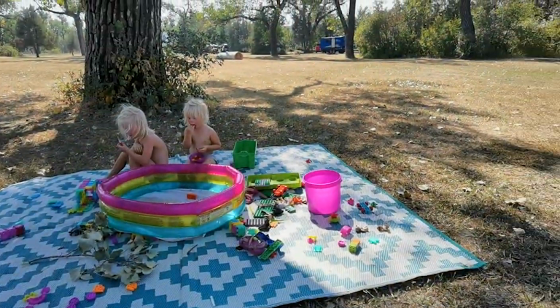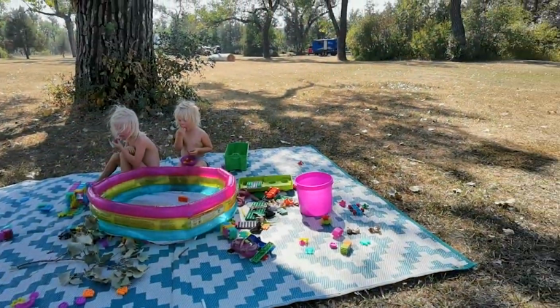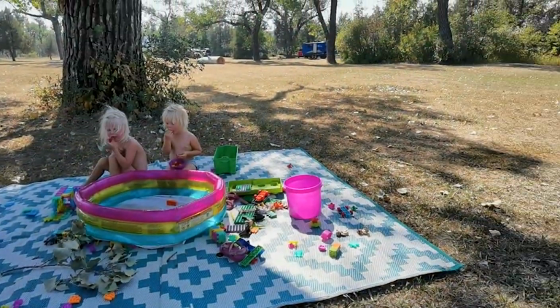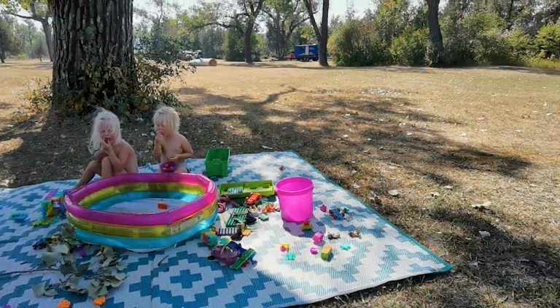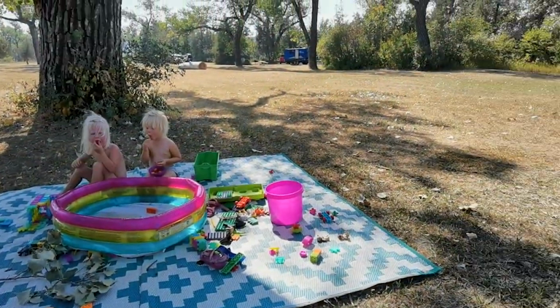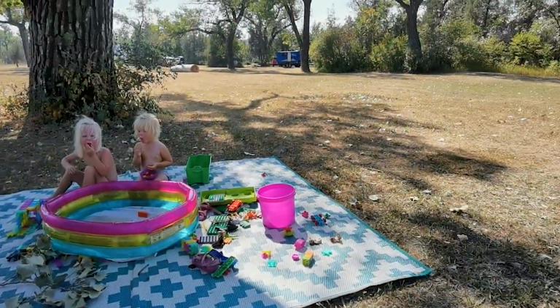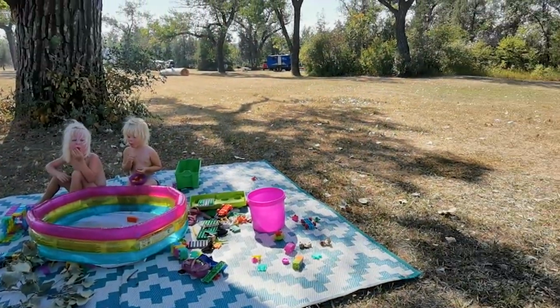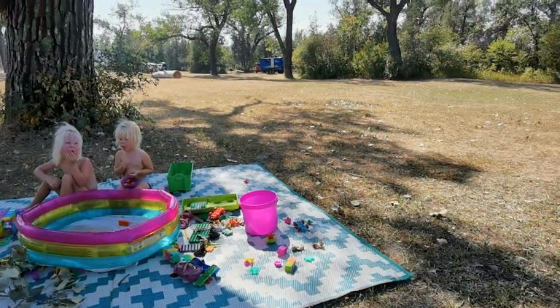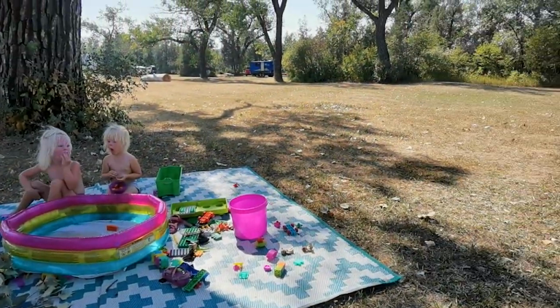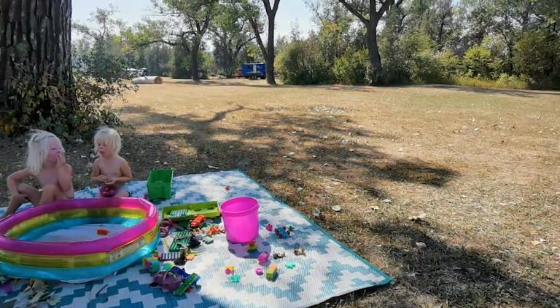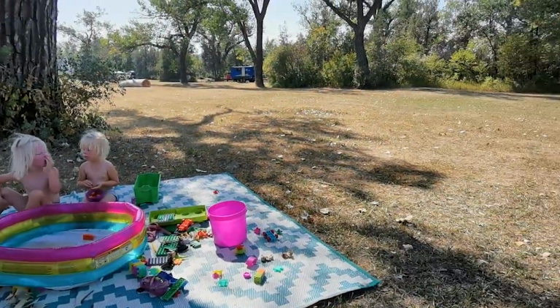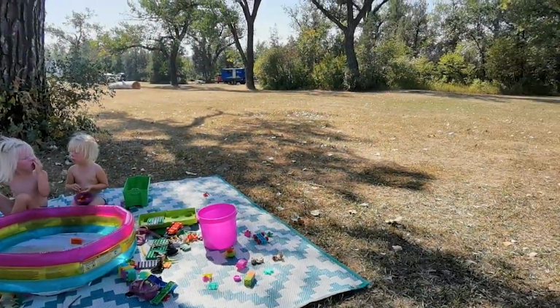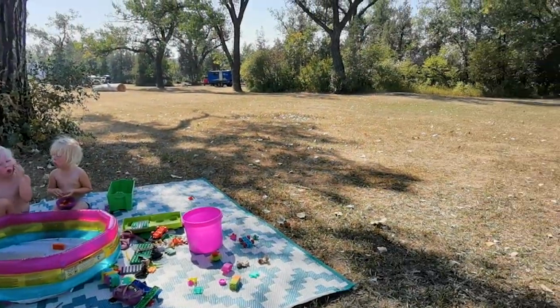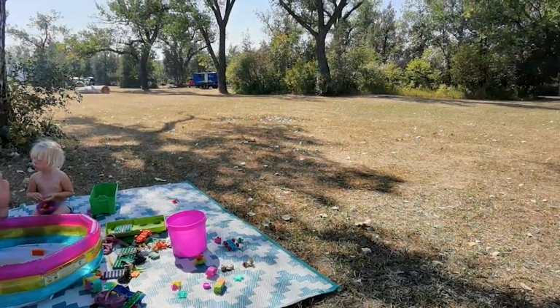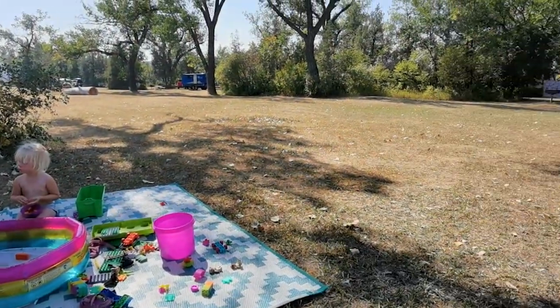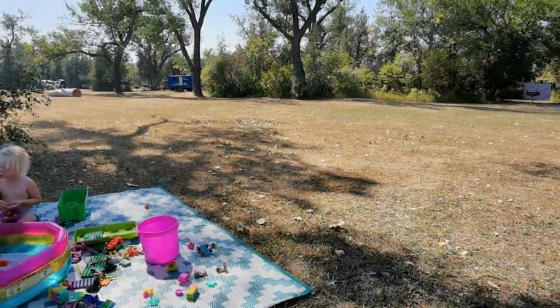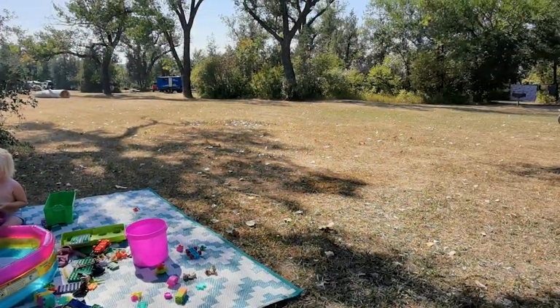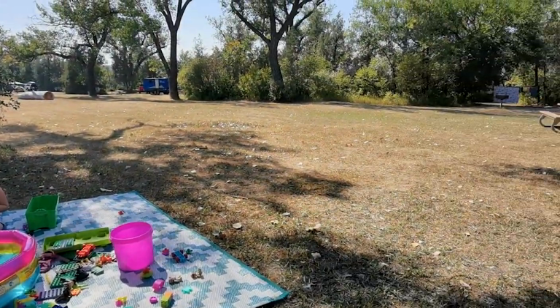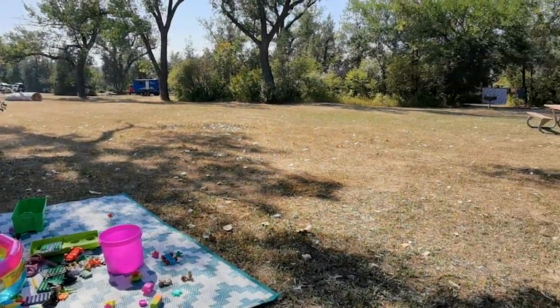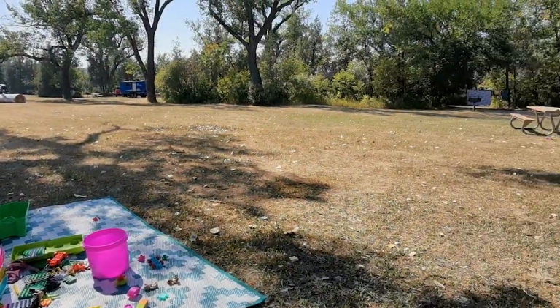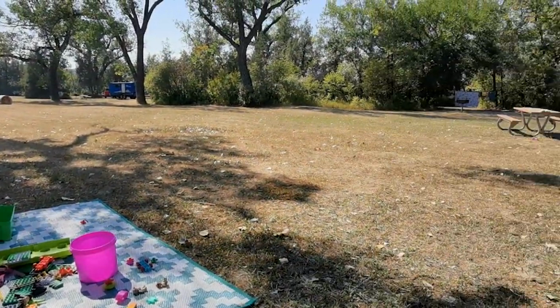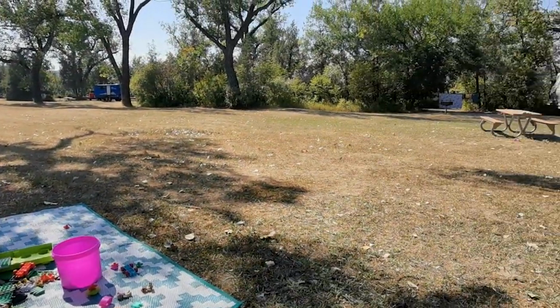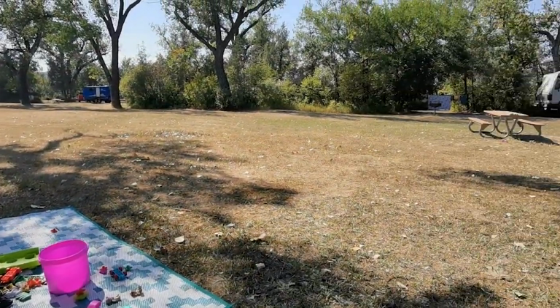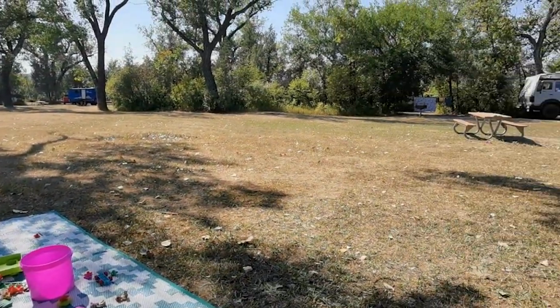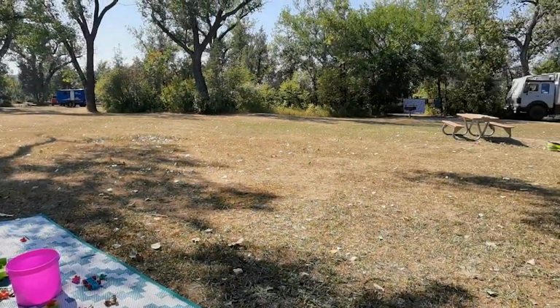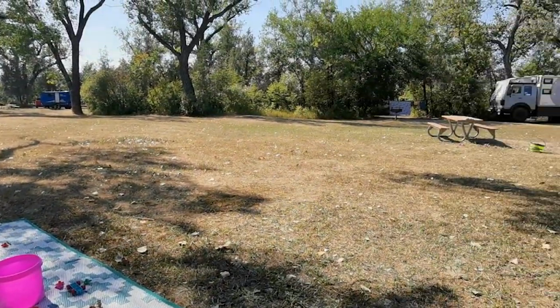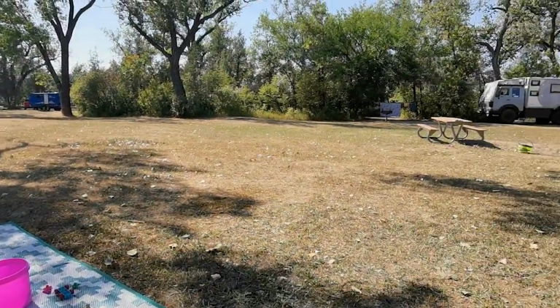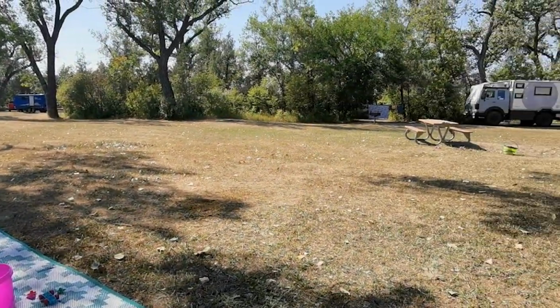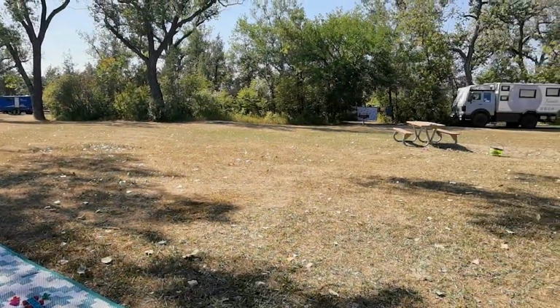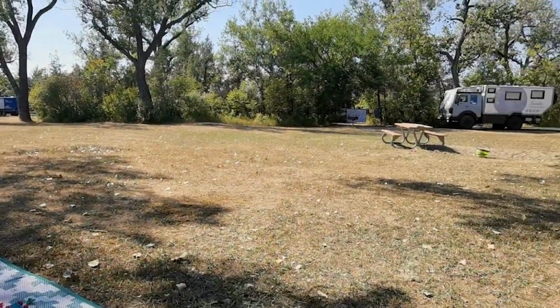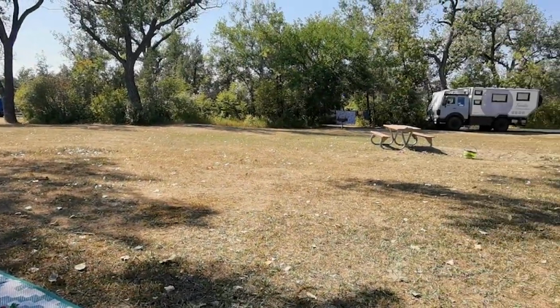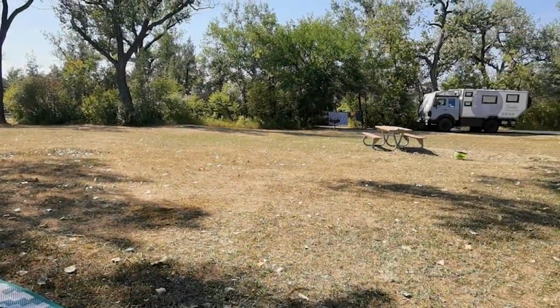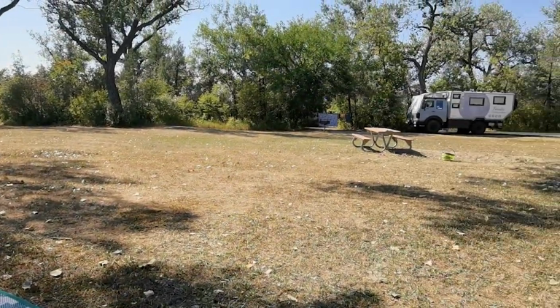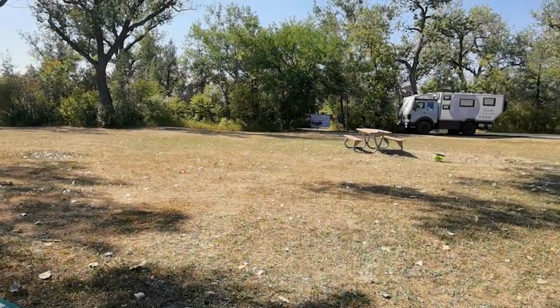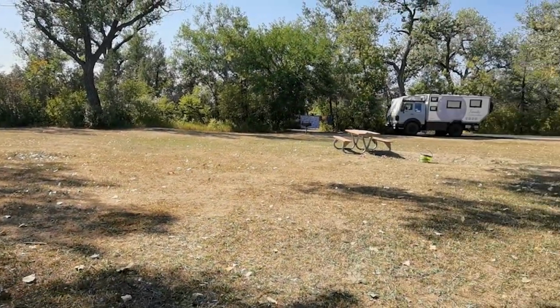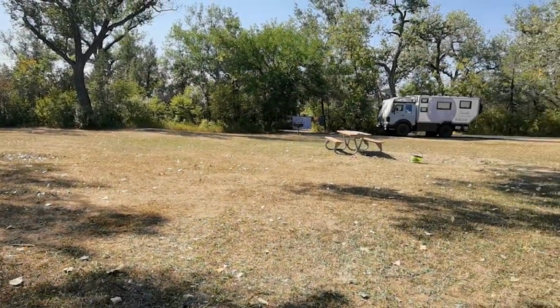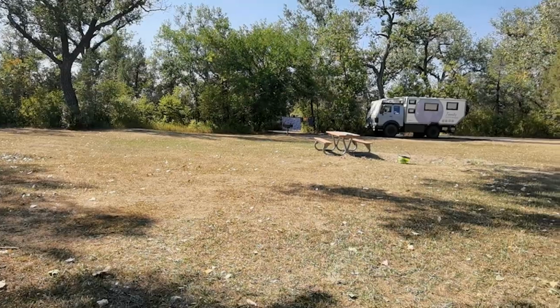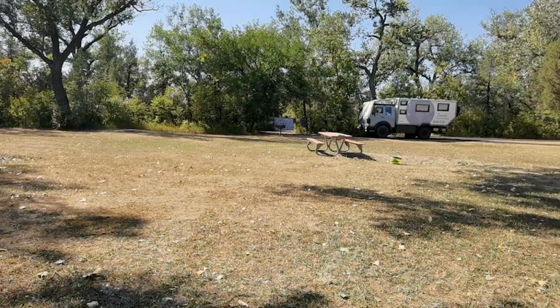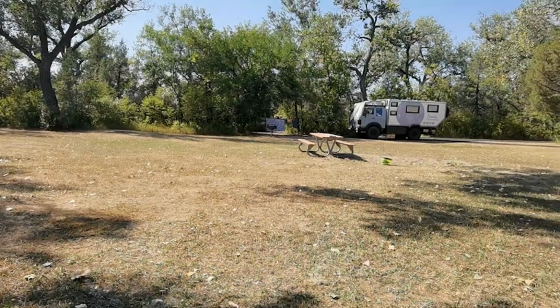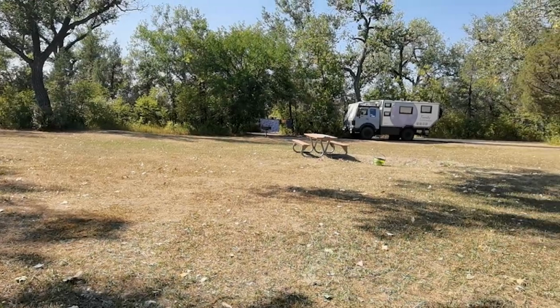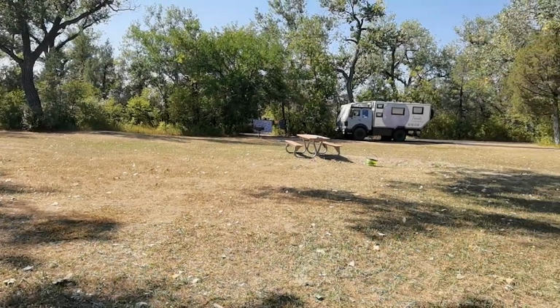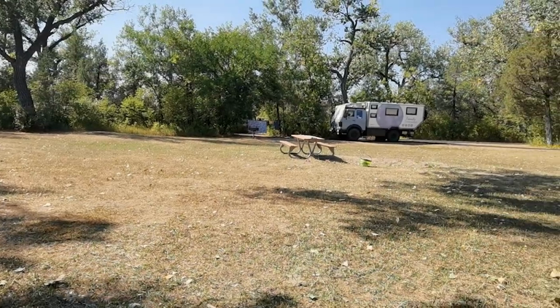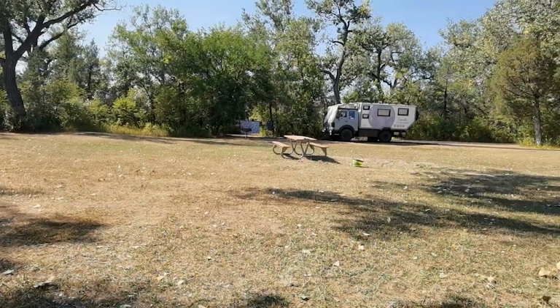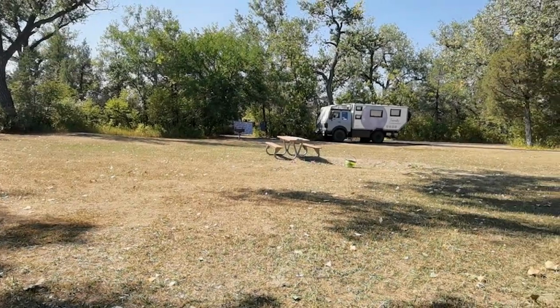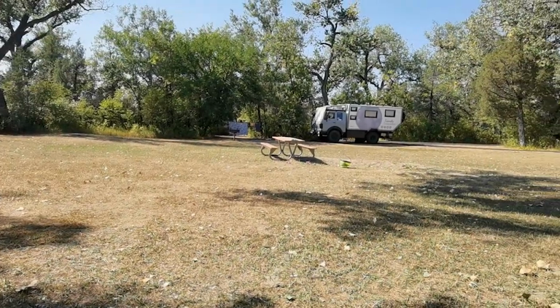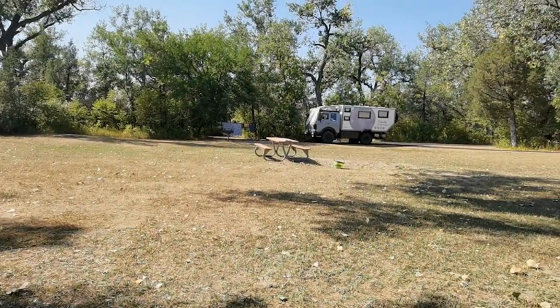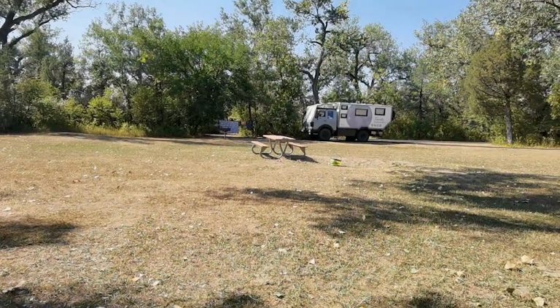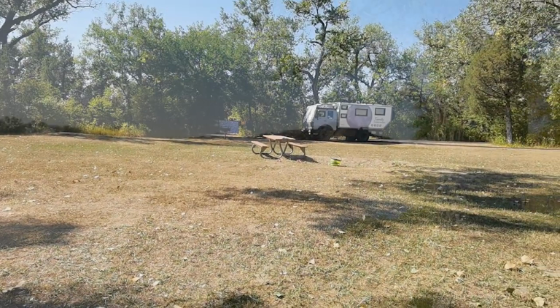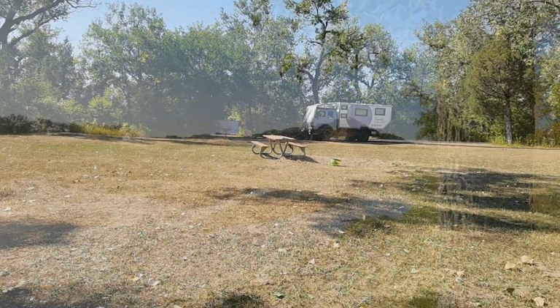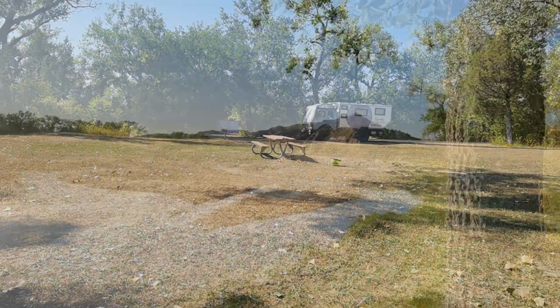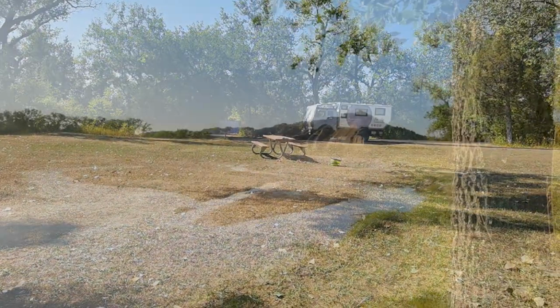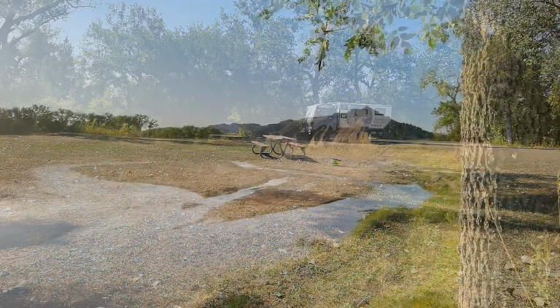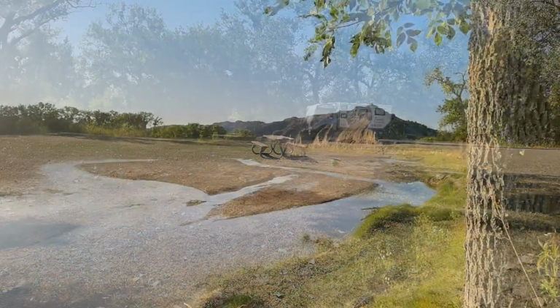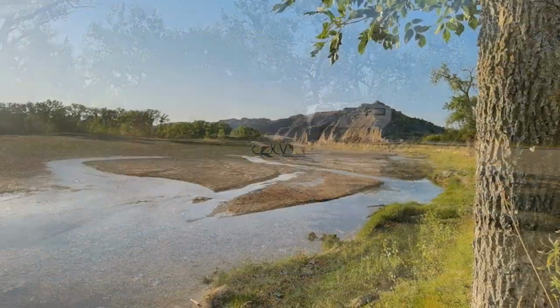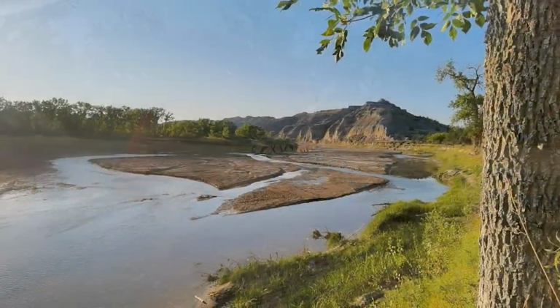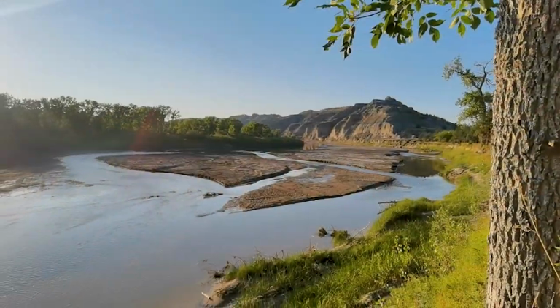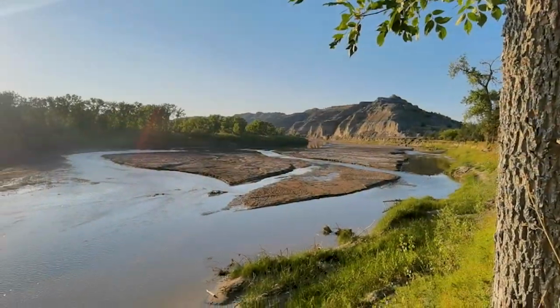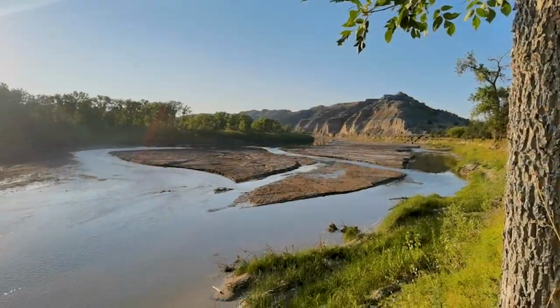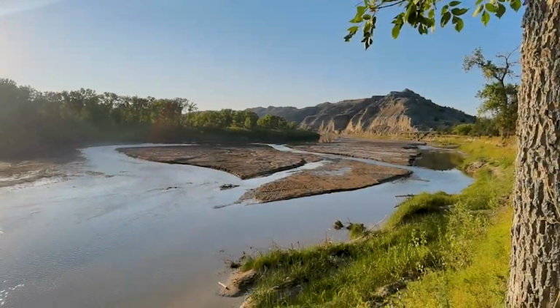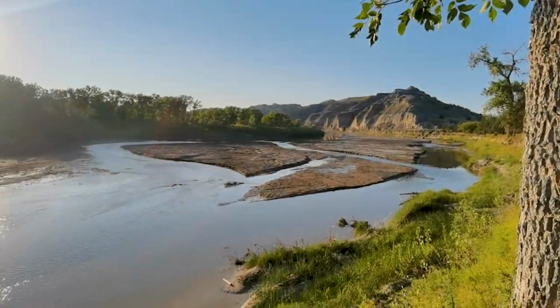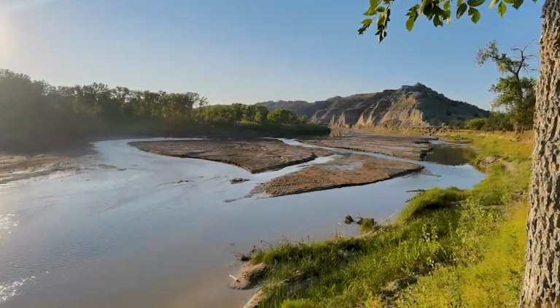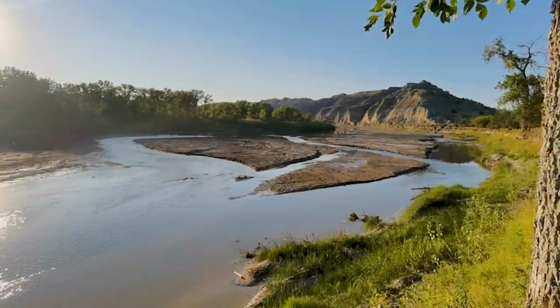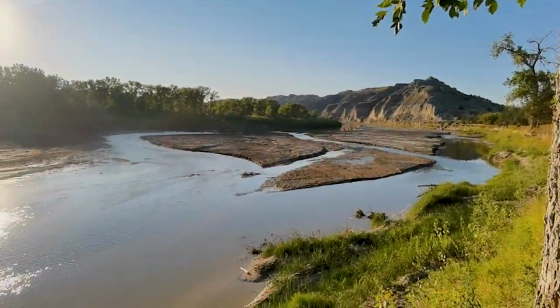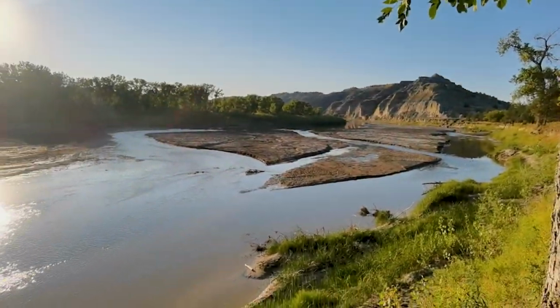The rest of the day we sat down and played with the water to cool off a bit. From the campground, we had a nice view over the Little Missouri River.